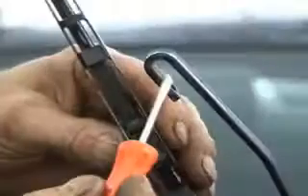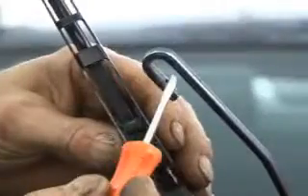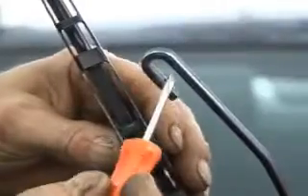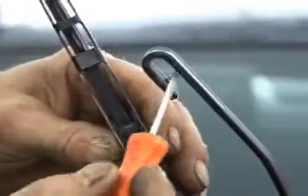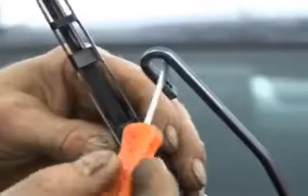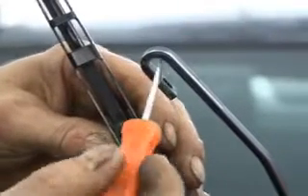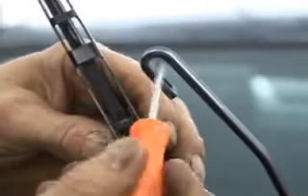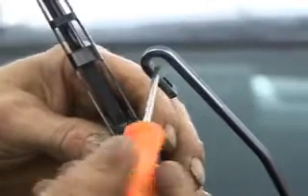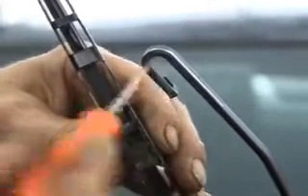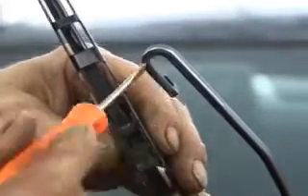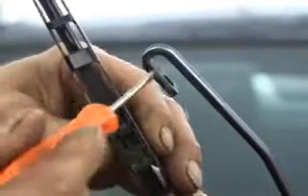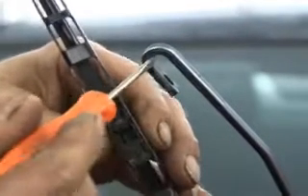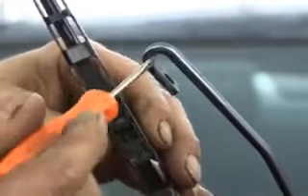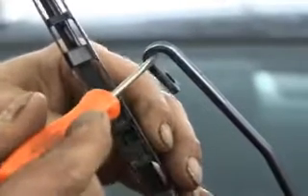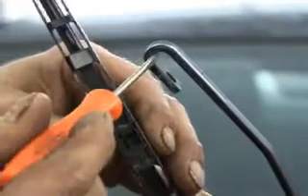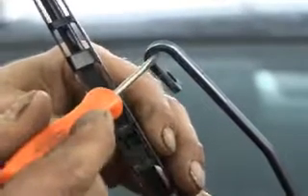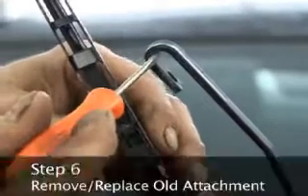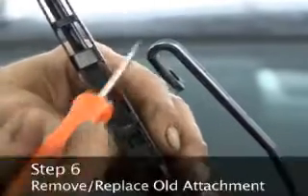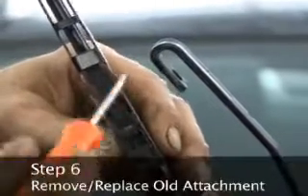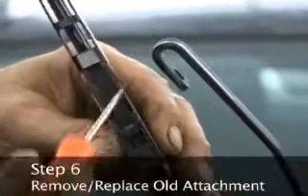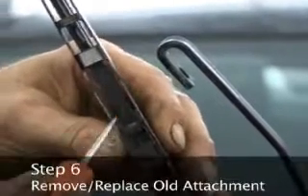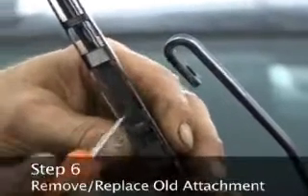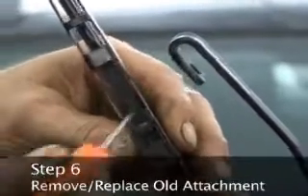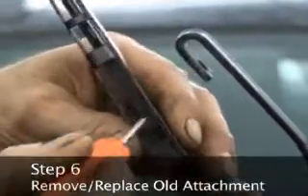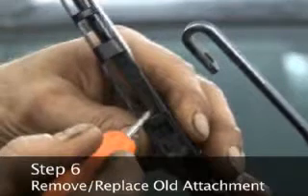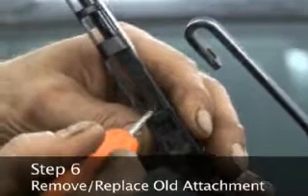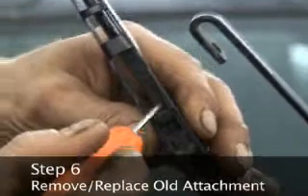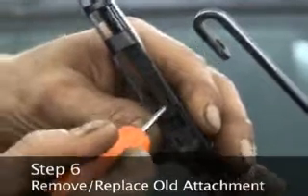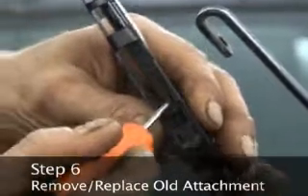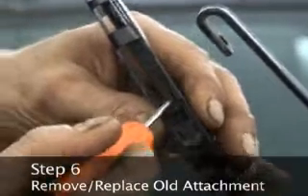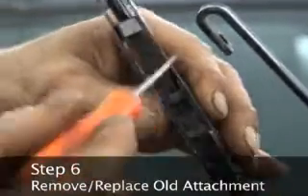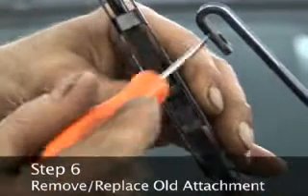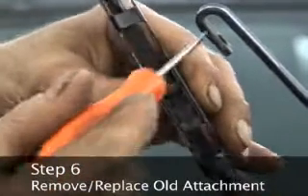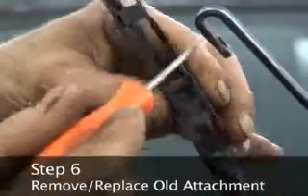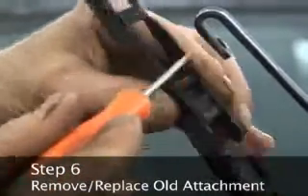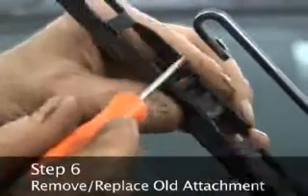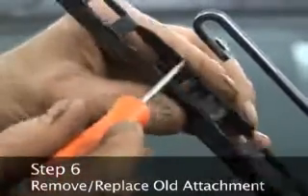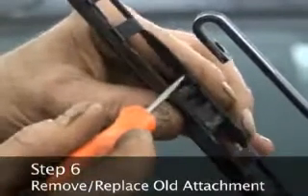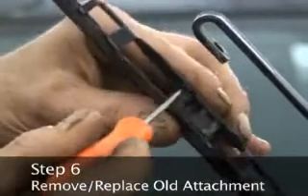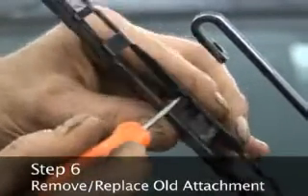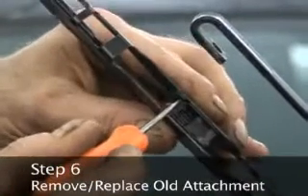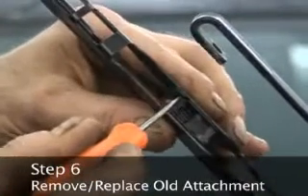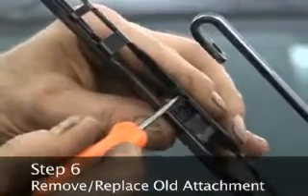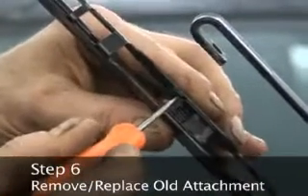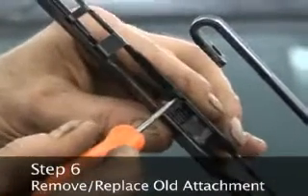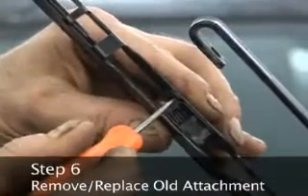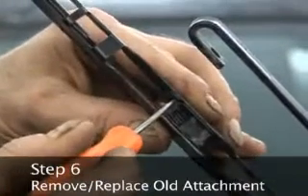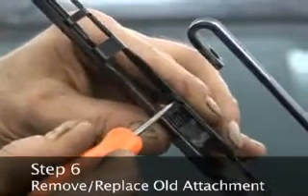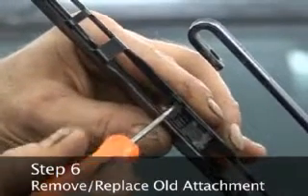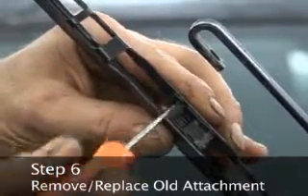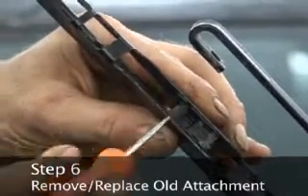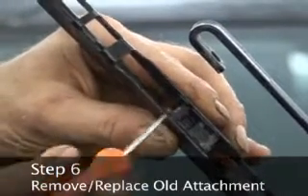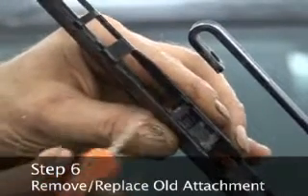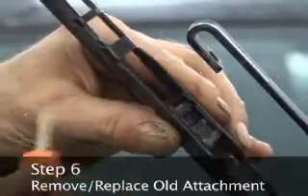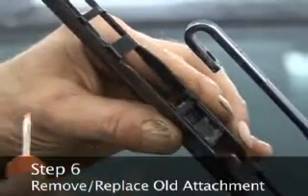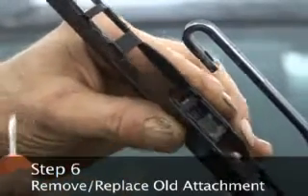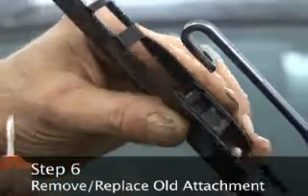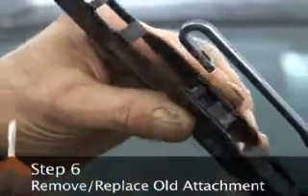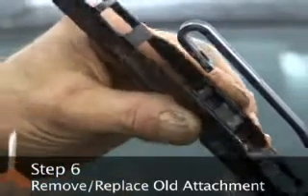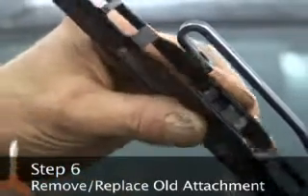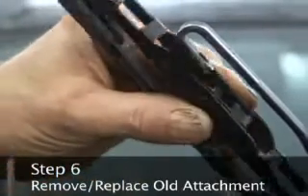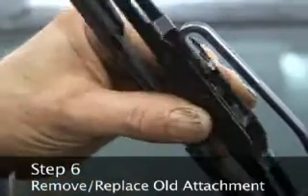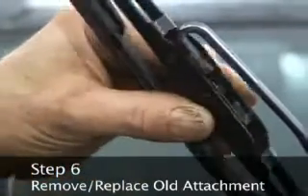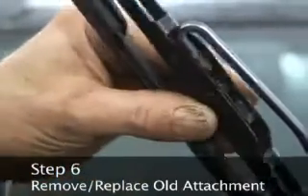Some attachments just snap onto the blade. Step 6: Remove the old attachment from the wiper blade and replace it with the new one.